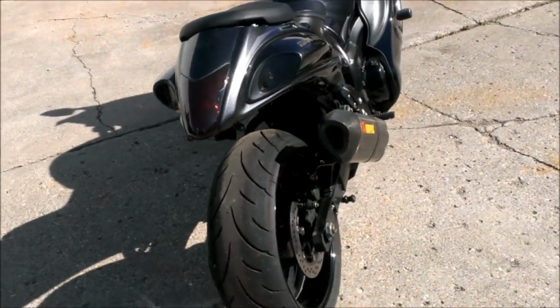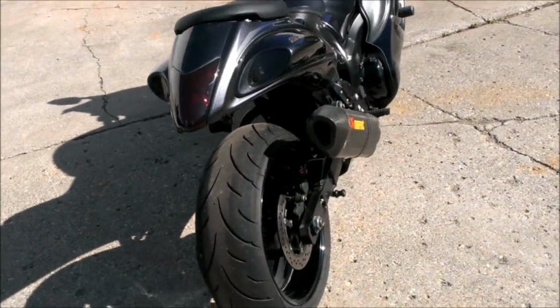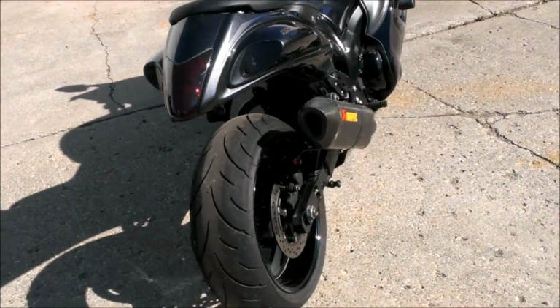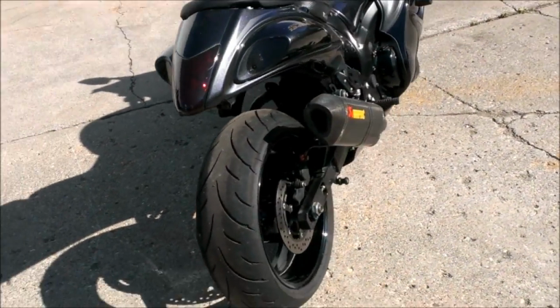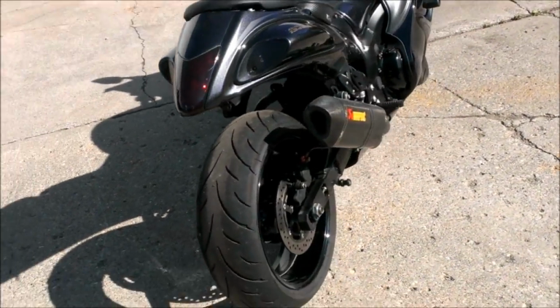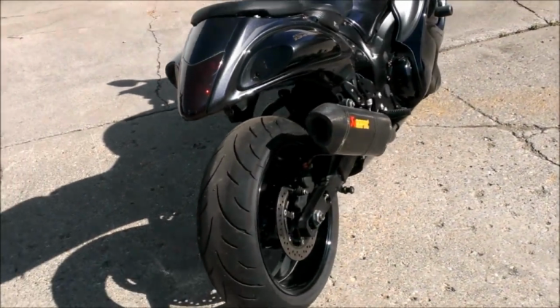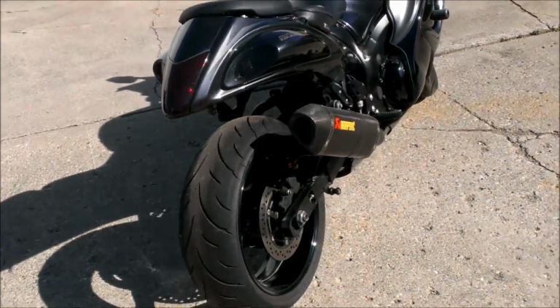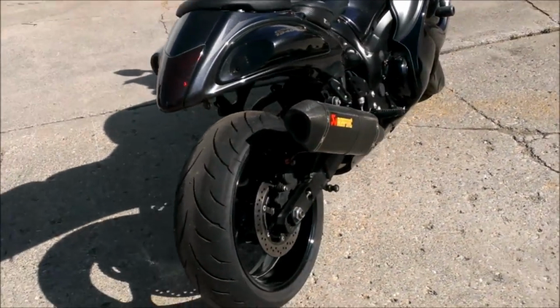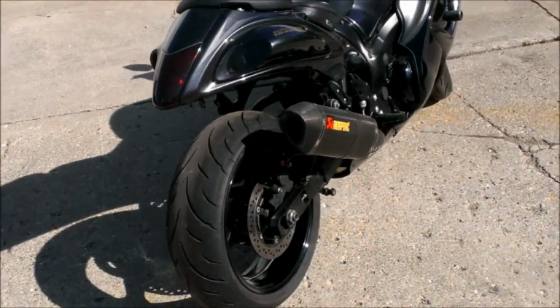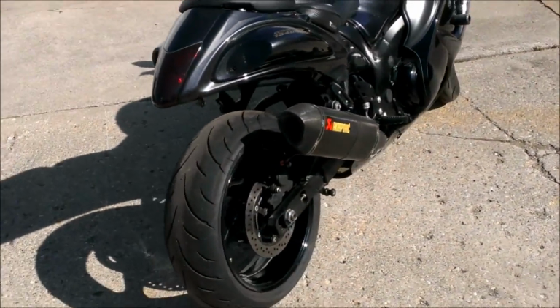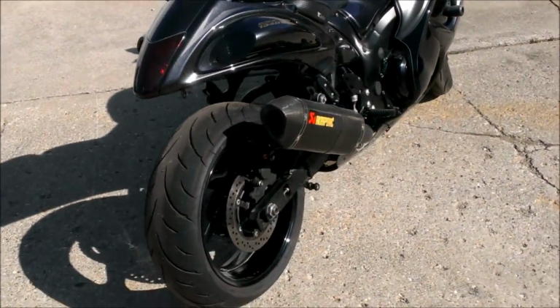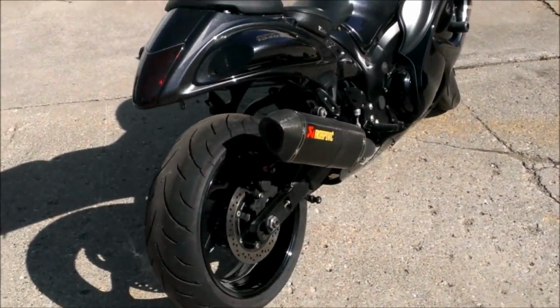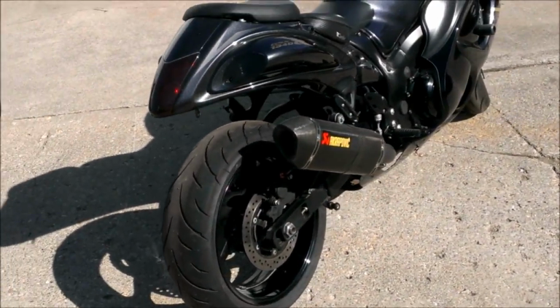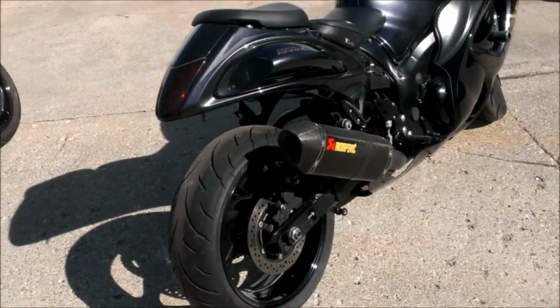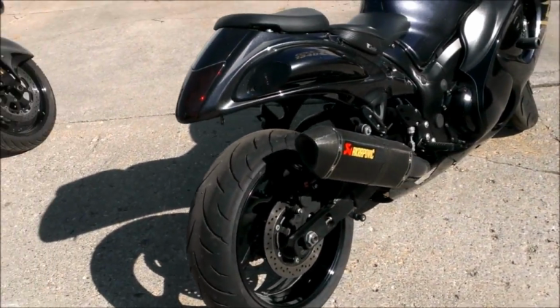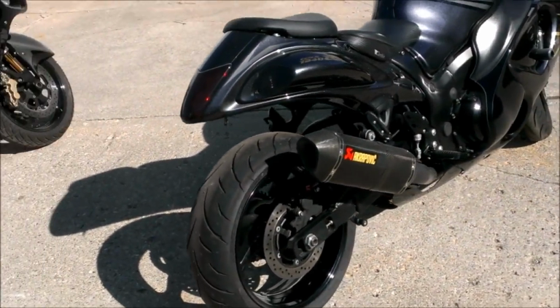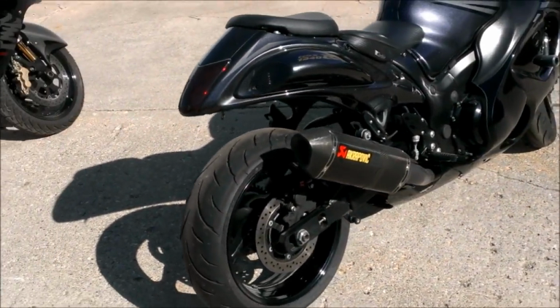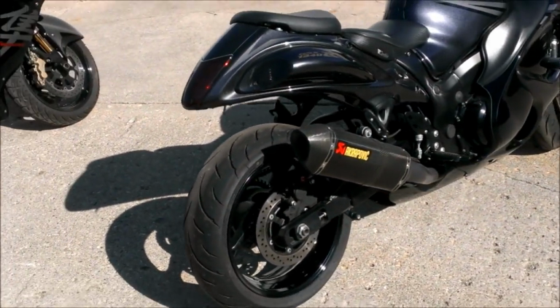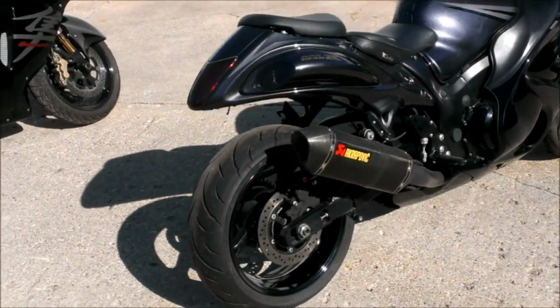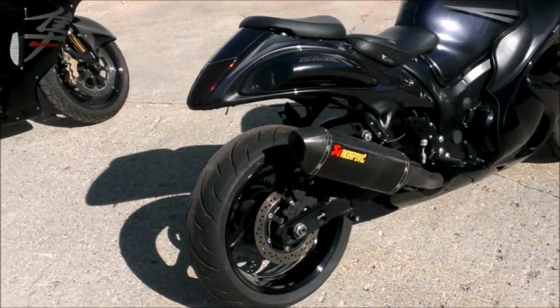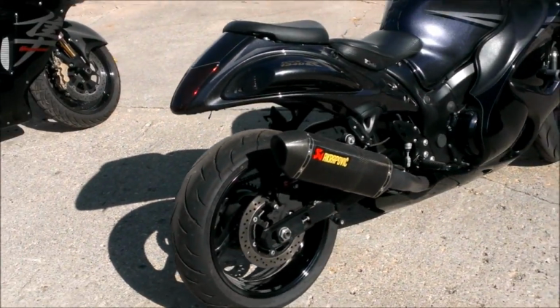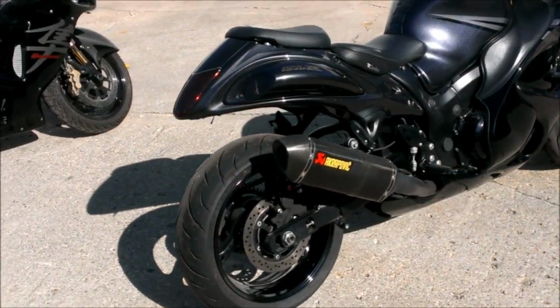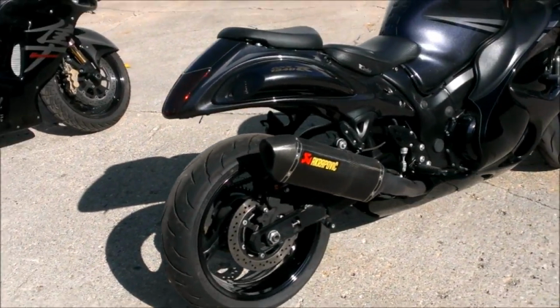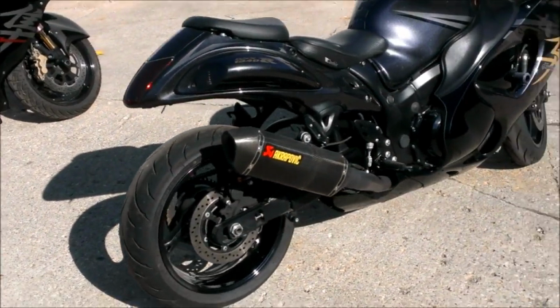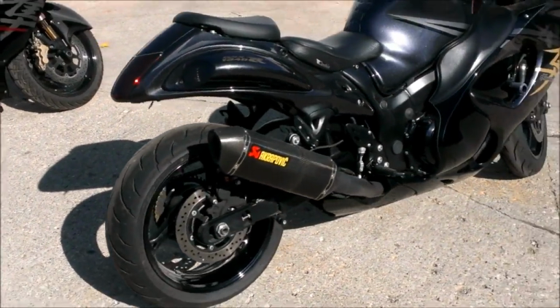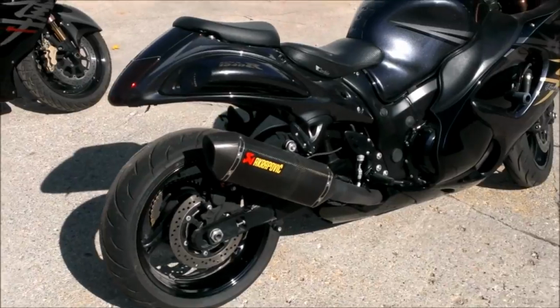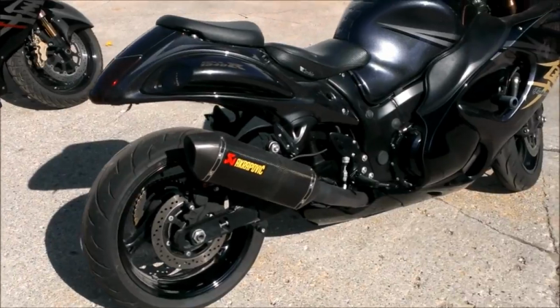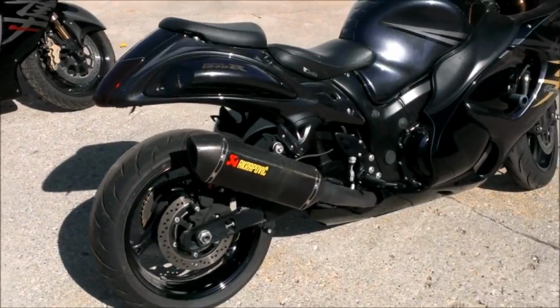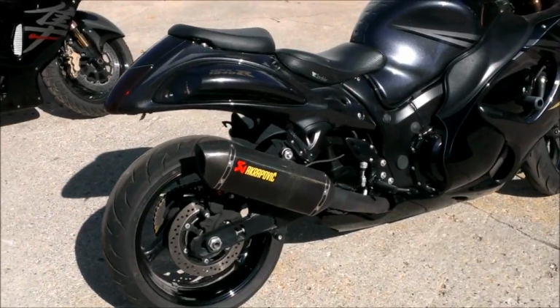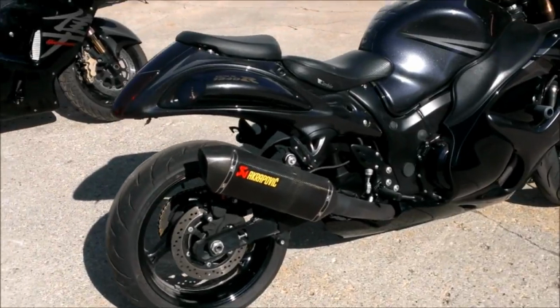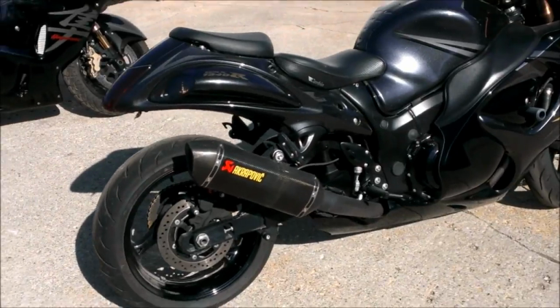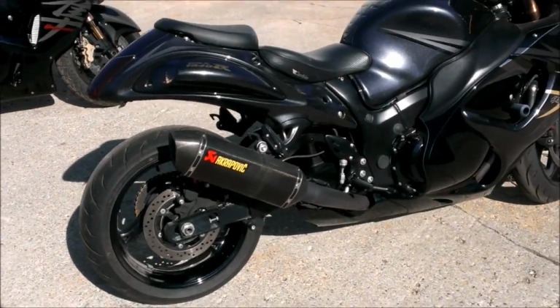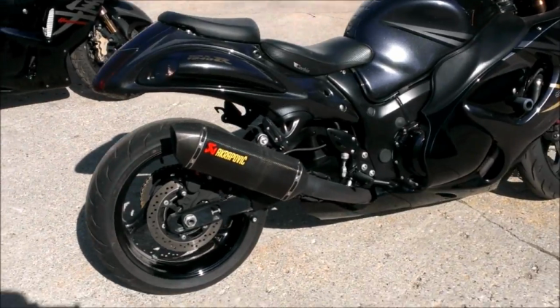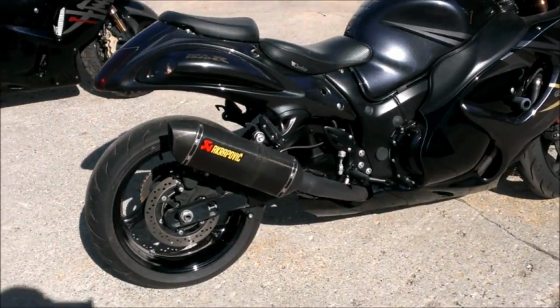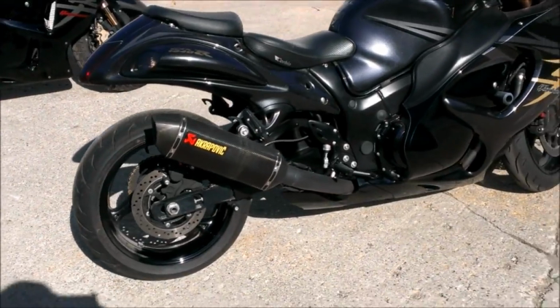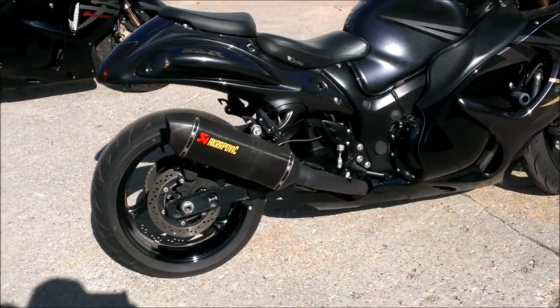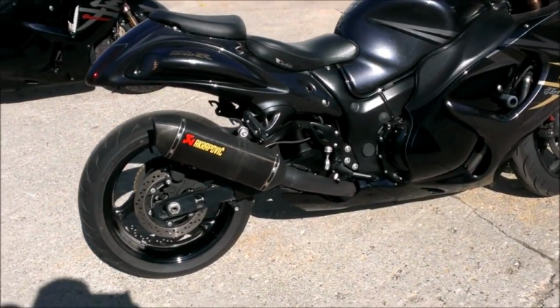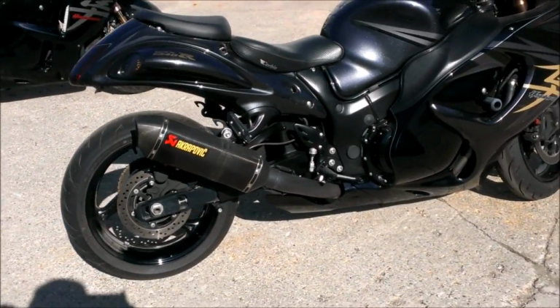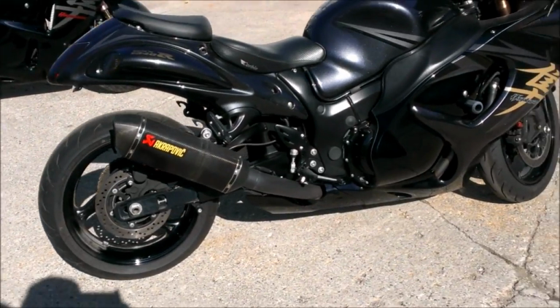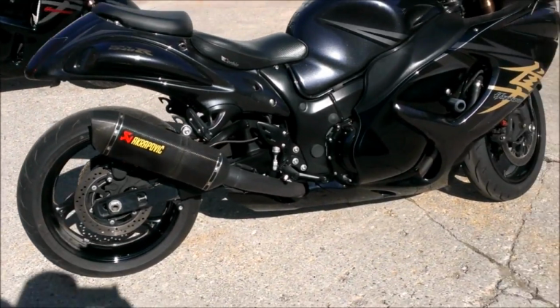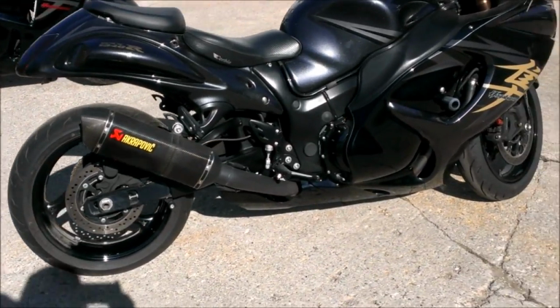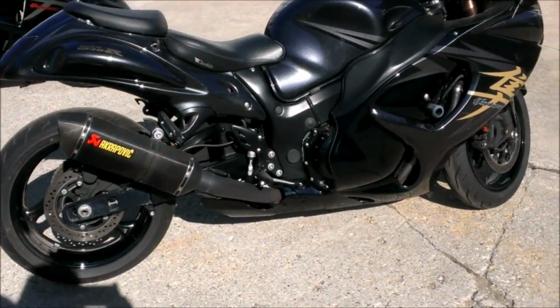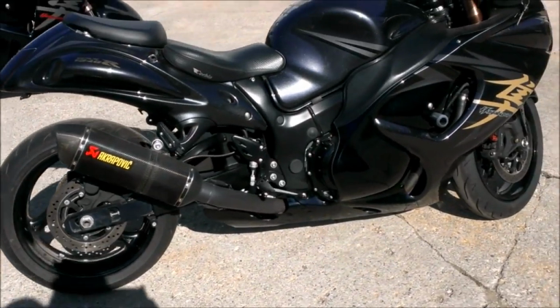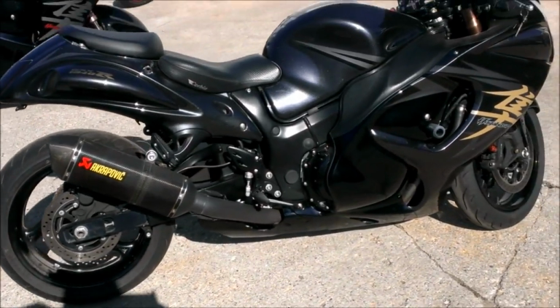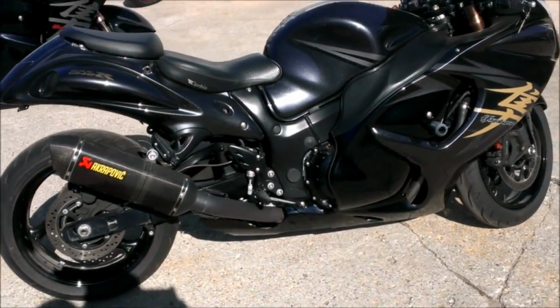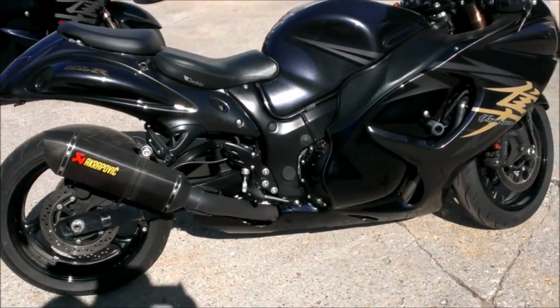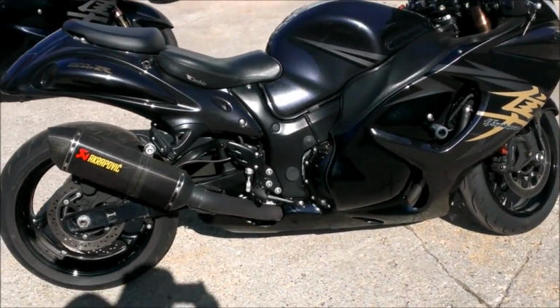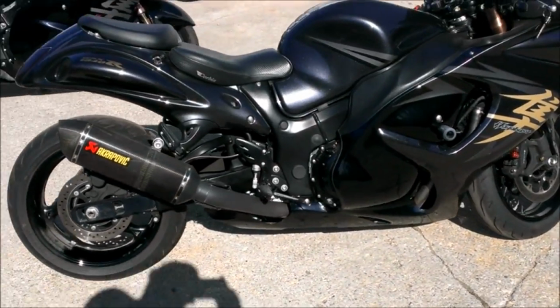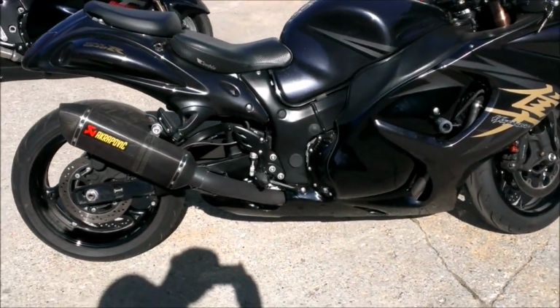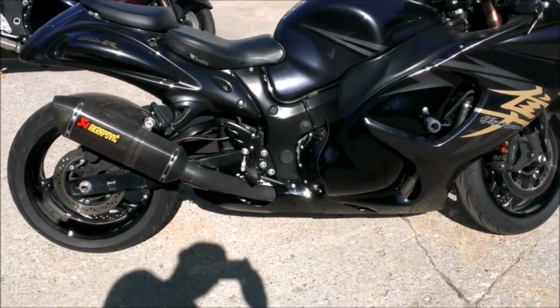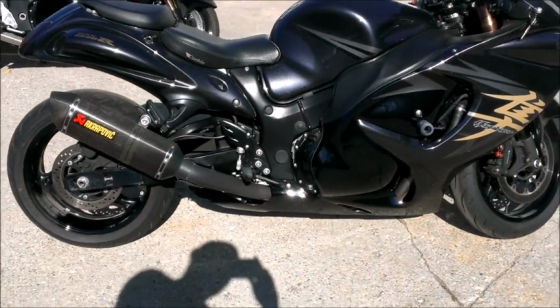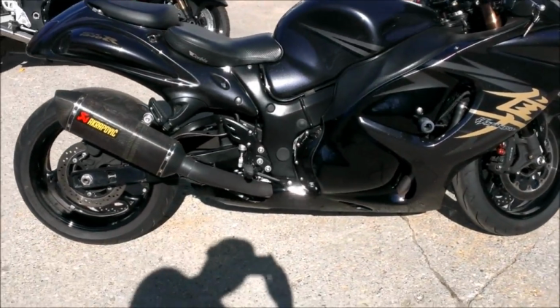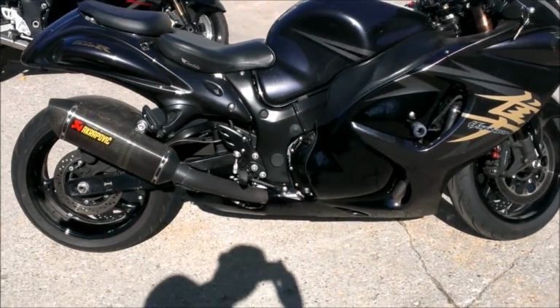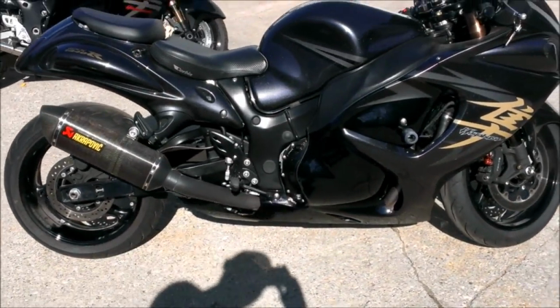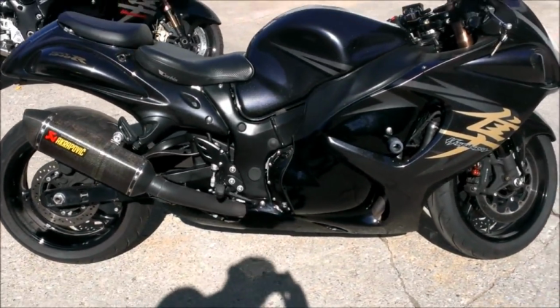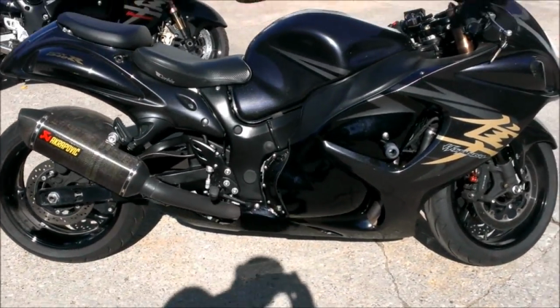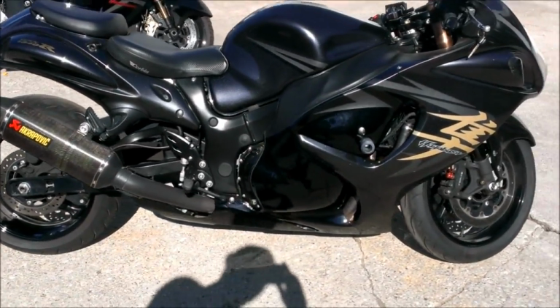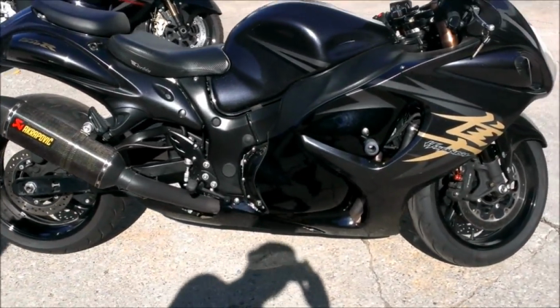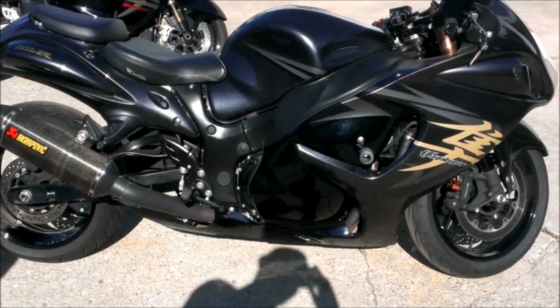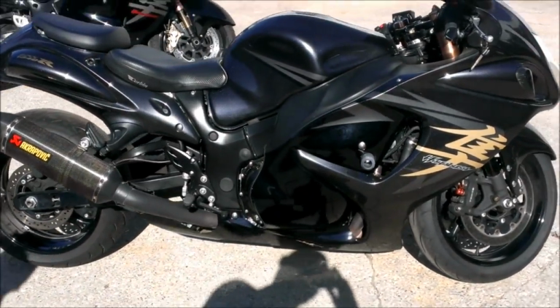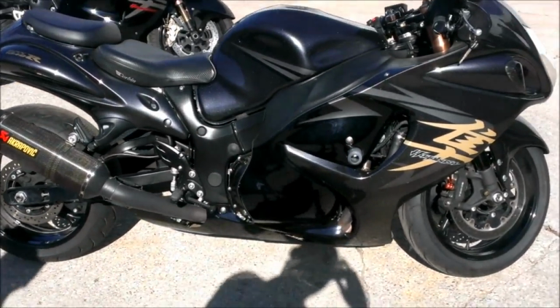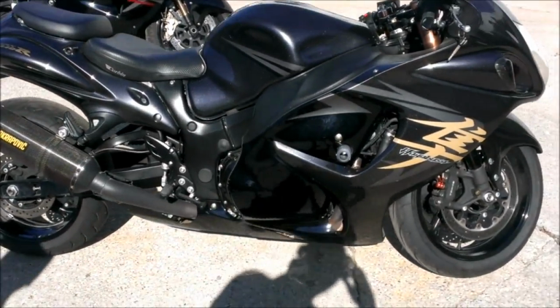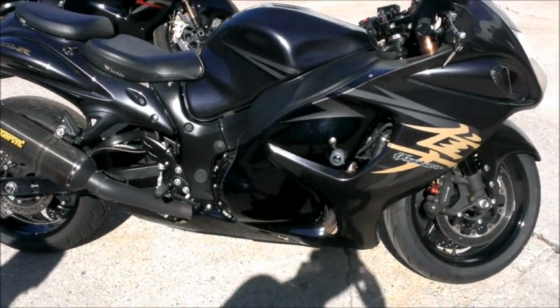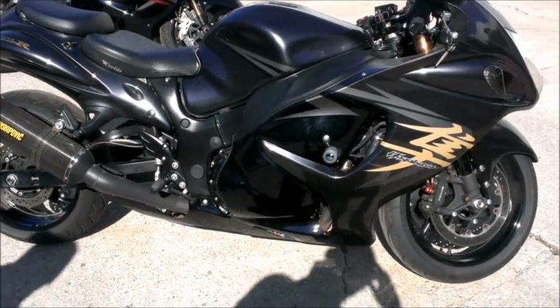This is one sharp BUSA. The charcoal metallic paint is perfect and the bike has never been dropped. This is a 10 out of 10.